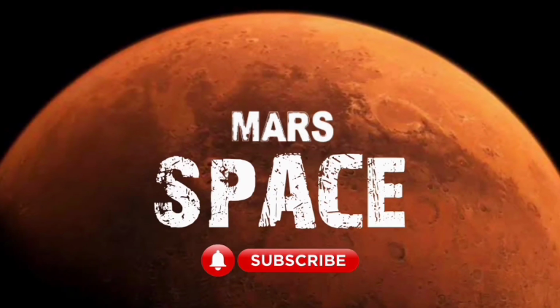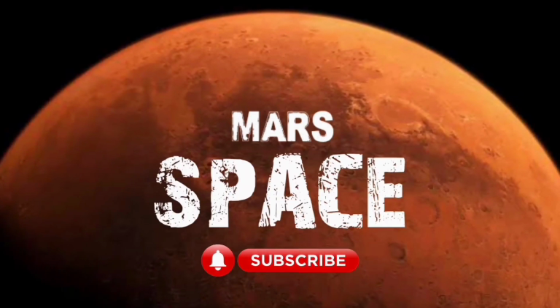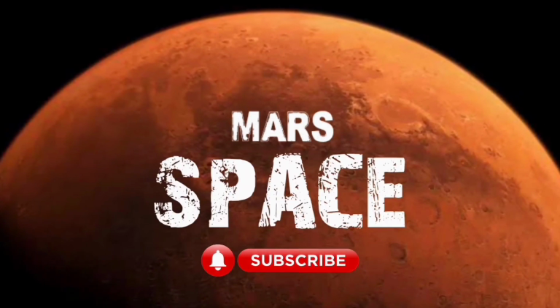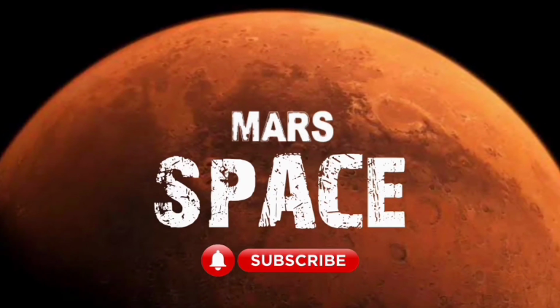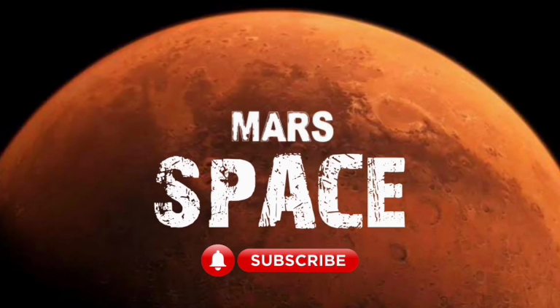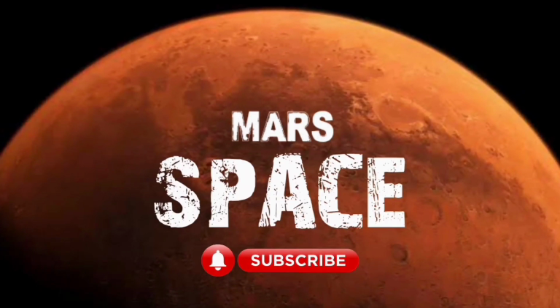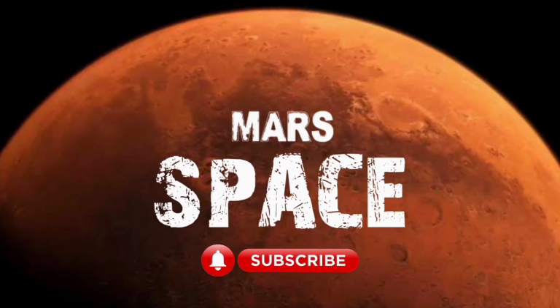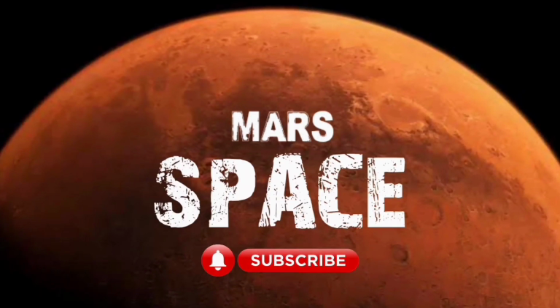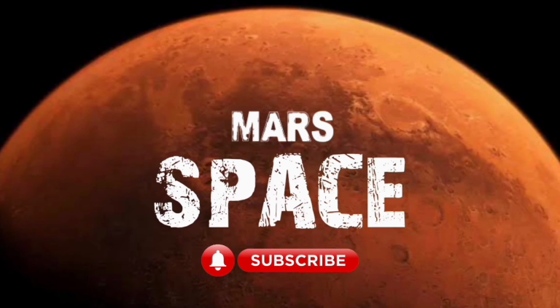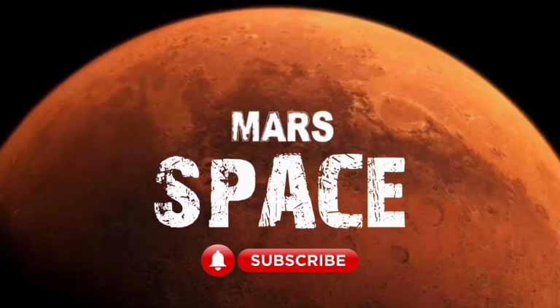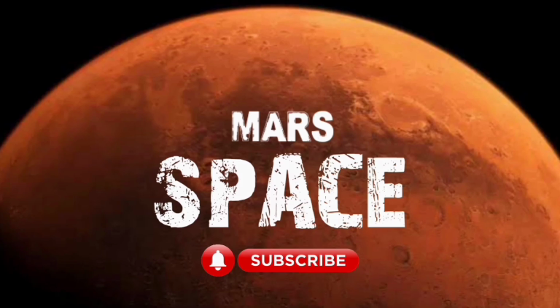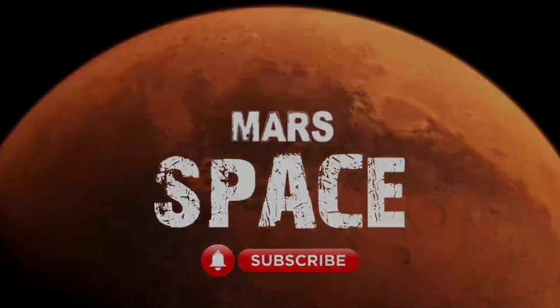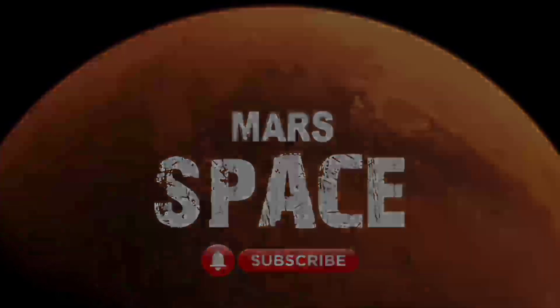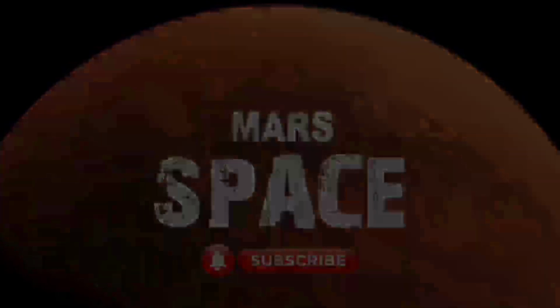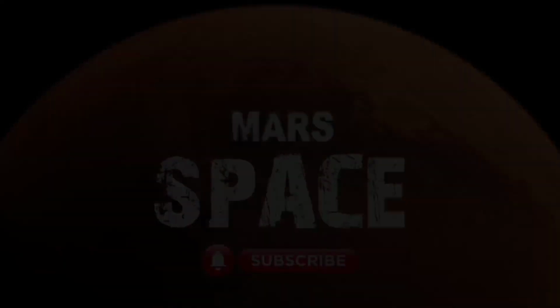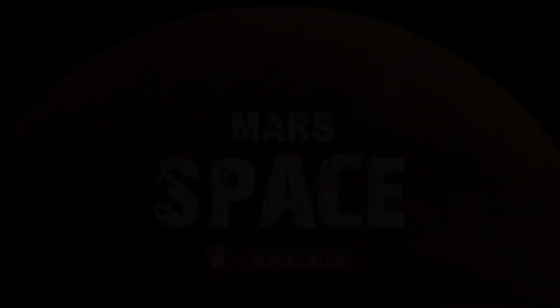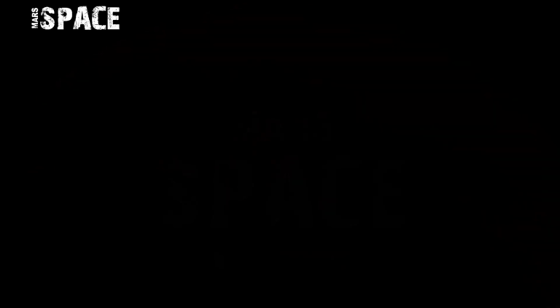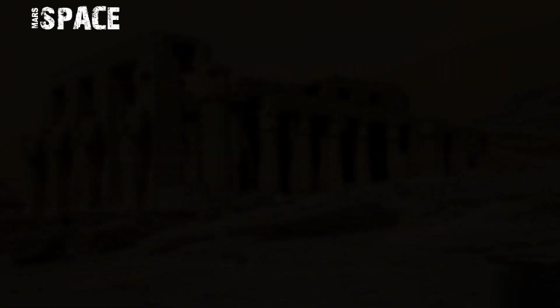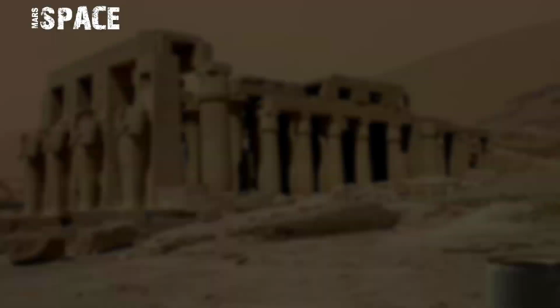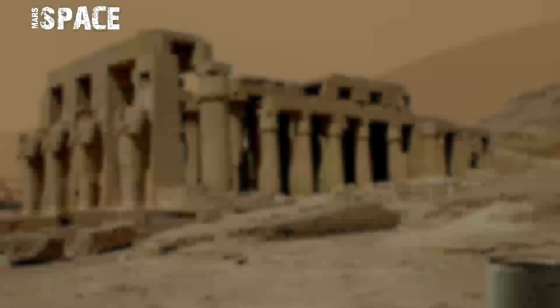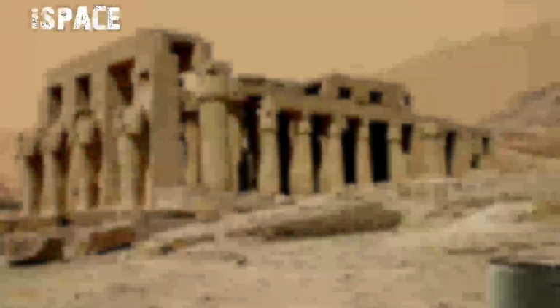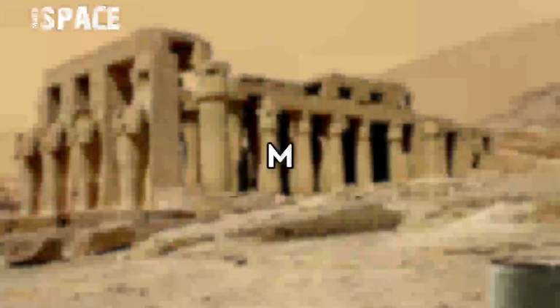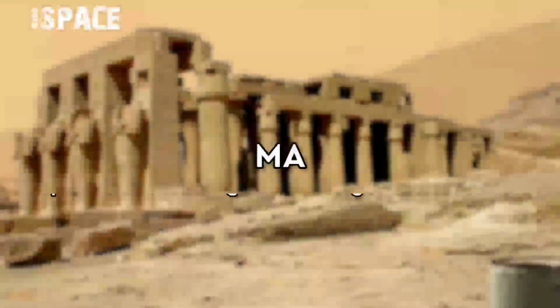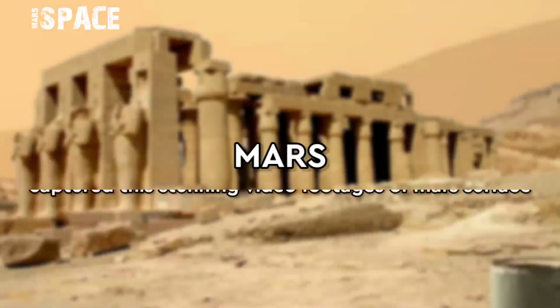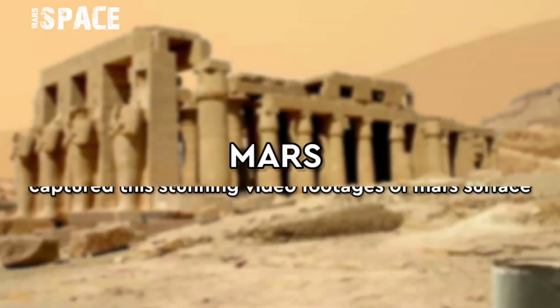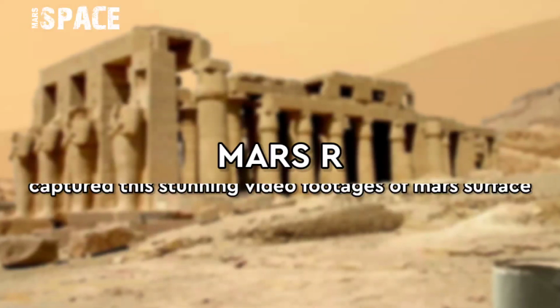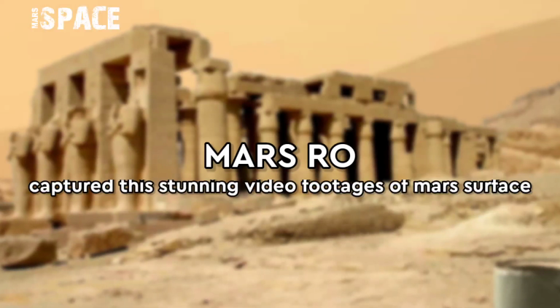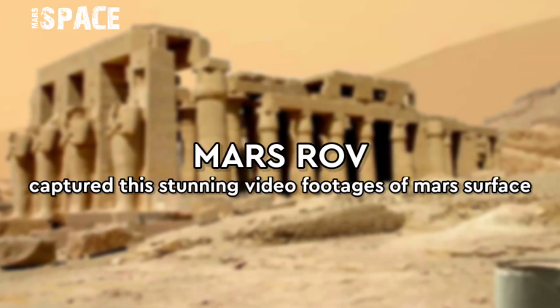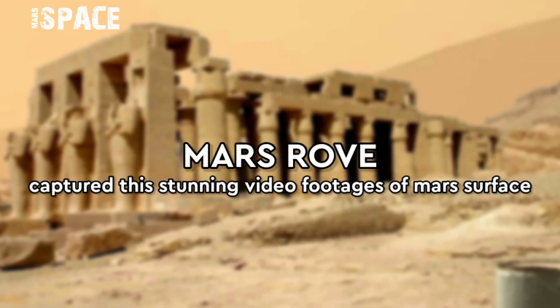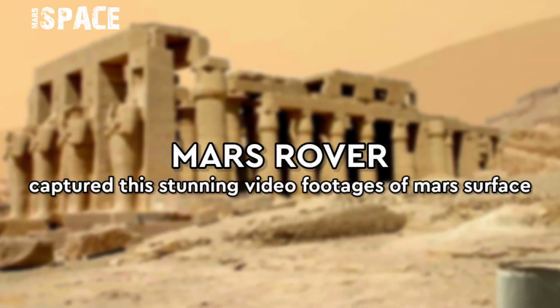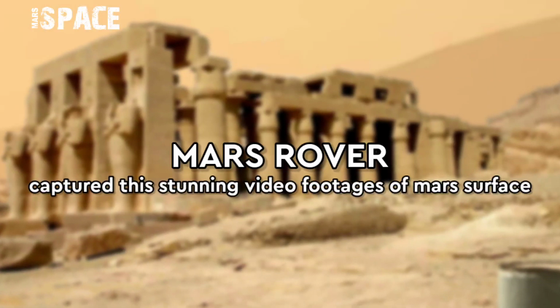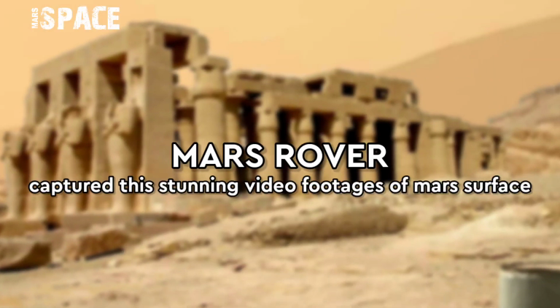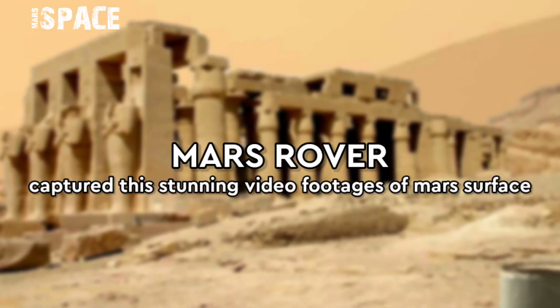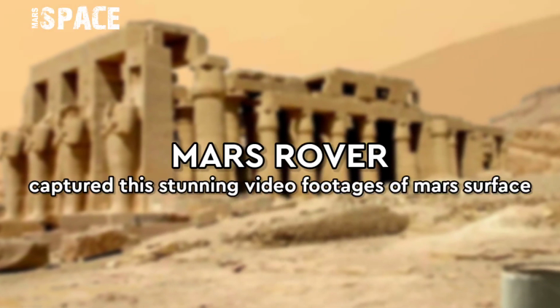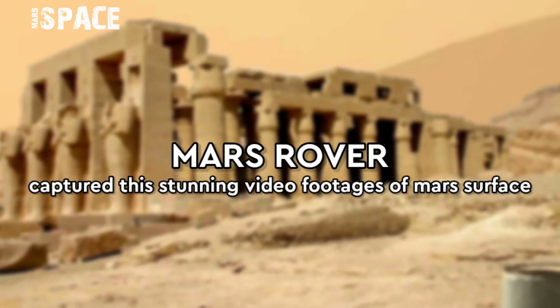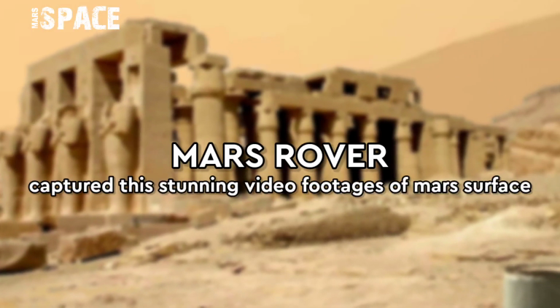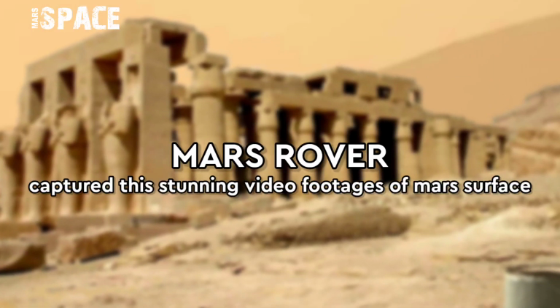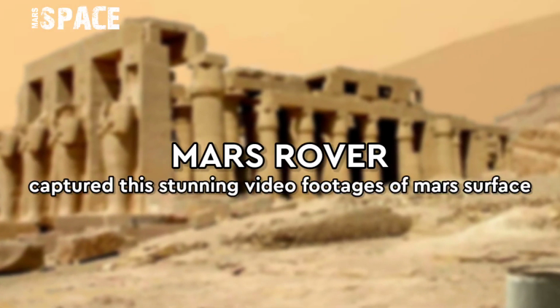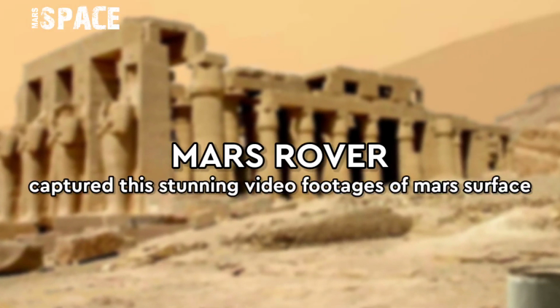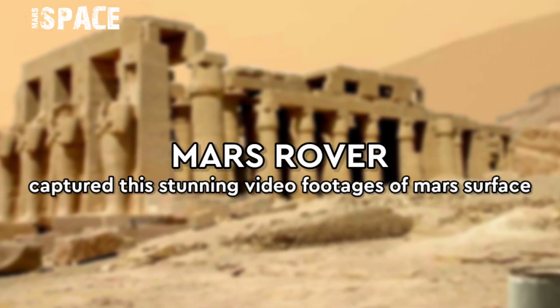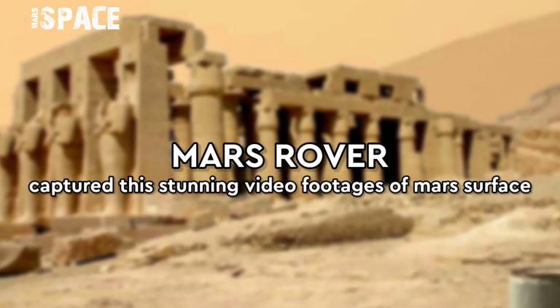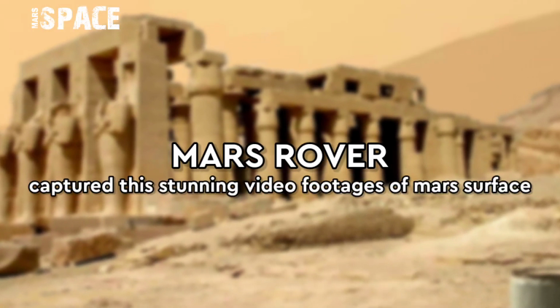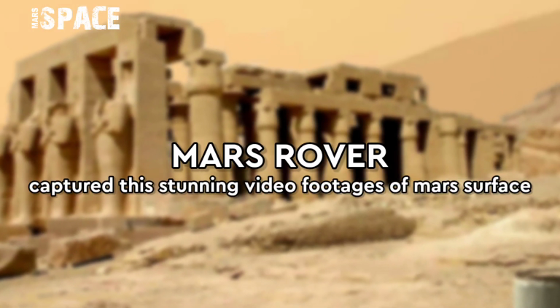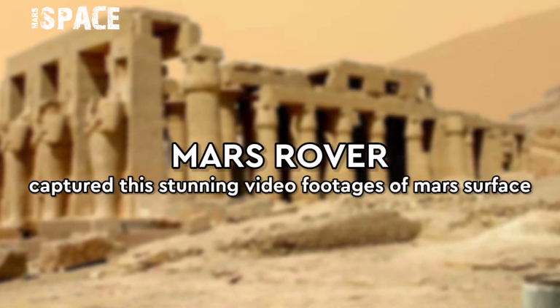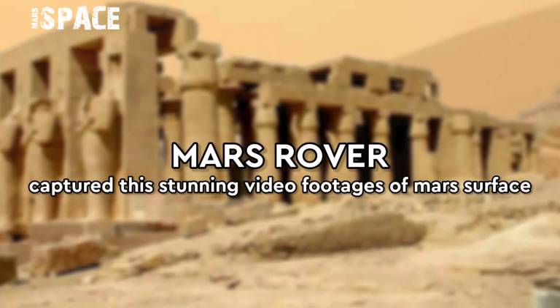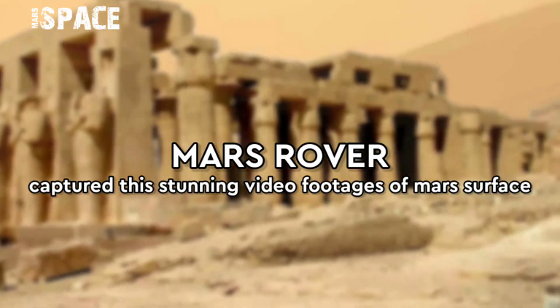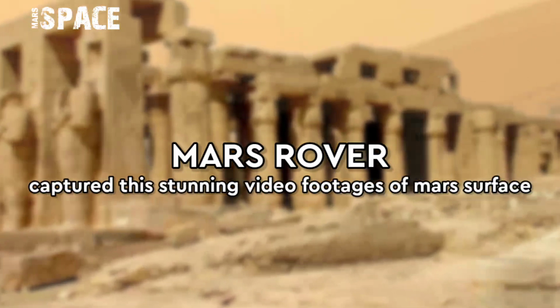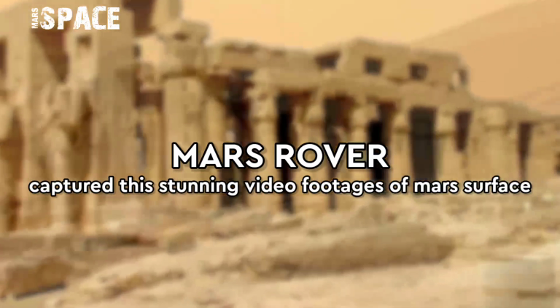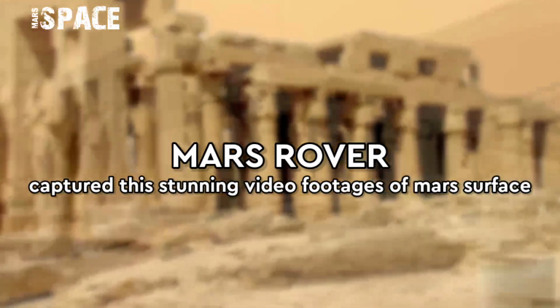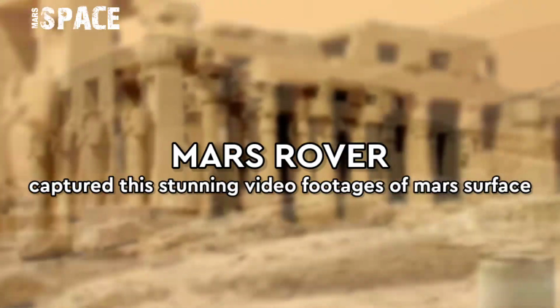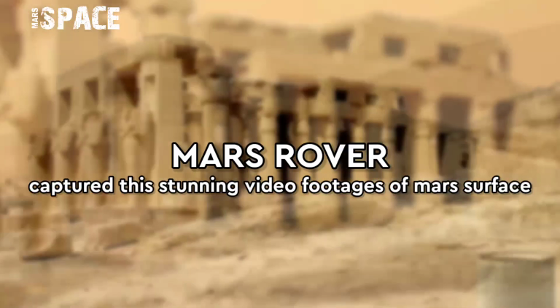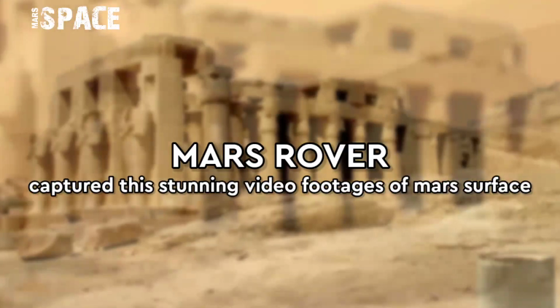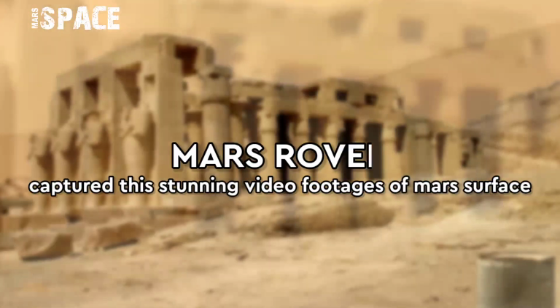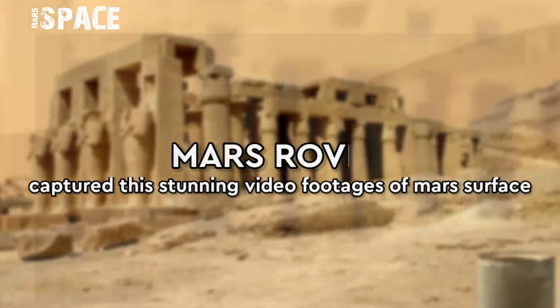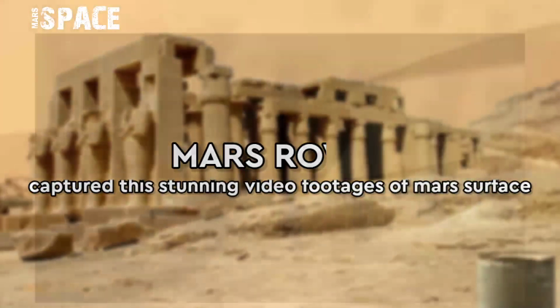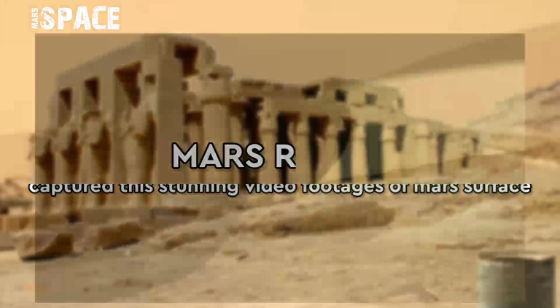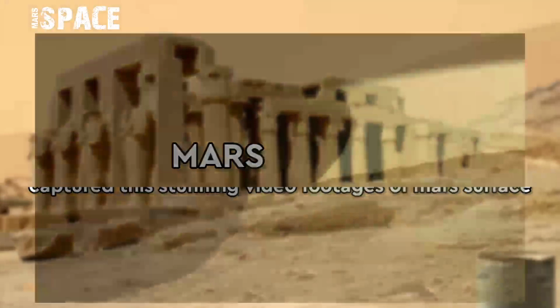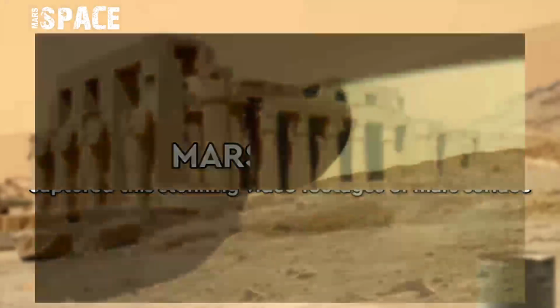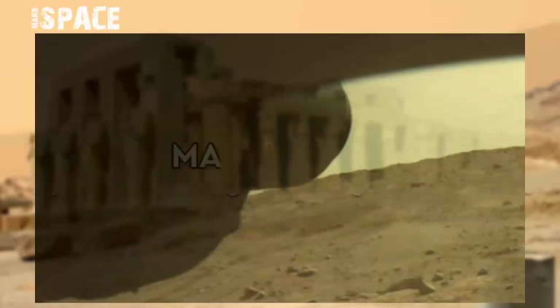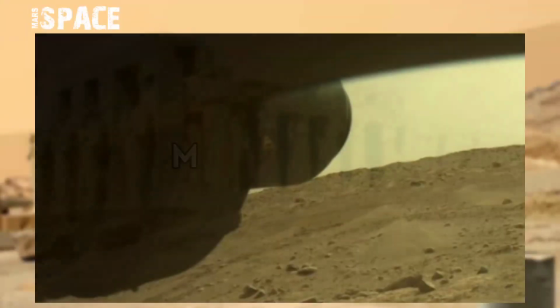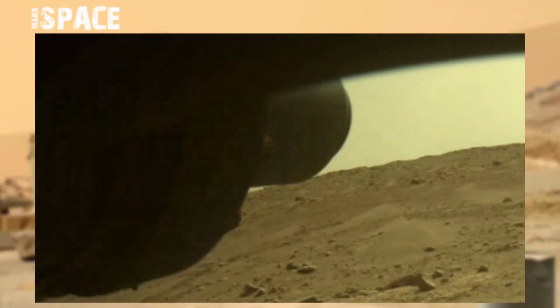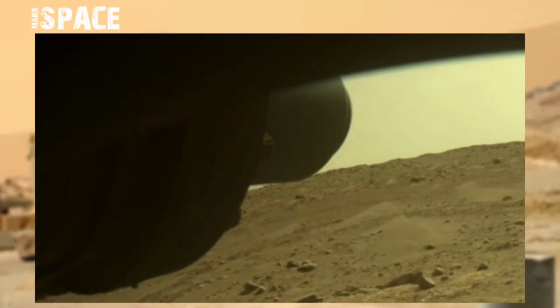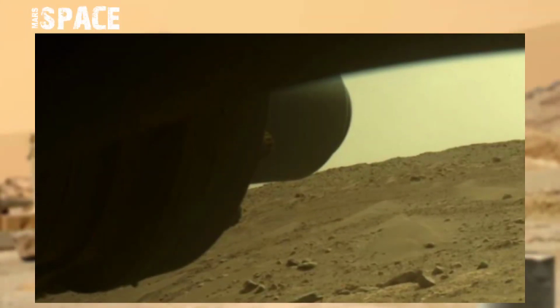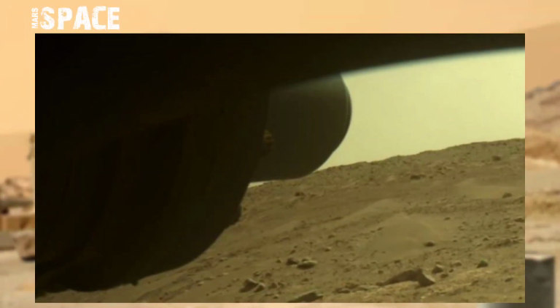Hi my dear friends, welcome back to our YouTube channel Mars Space. If you are new, hit the bell icon with thumbs up and please watch the full video.